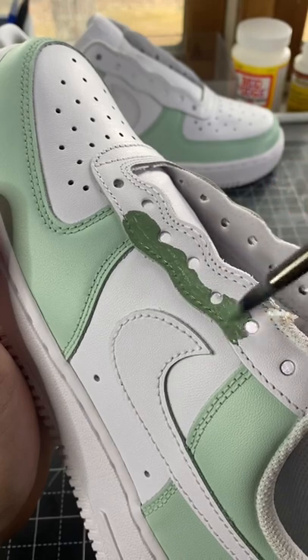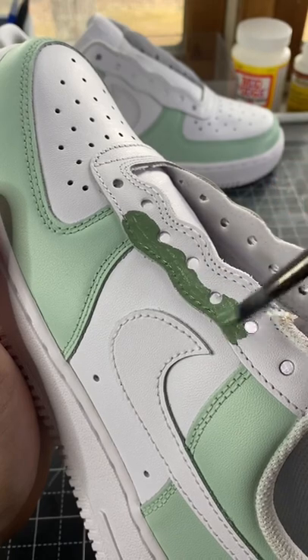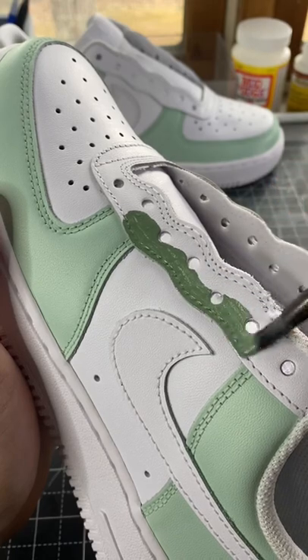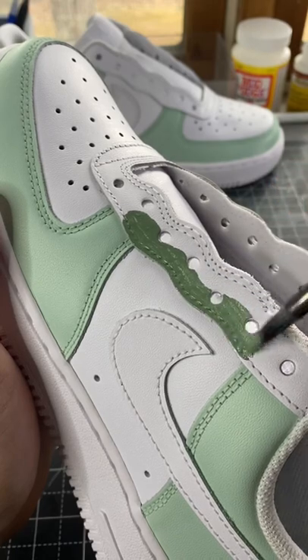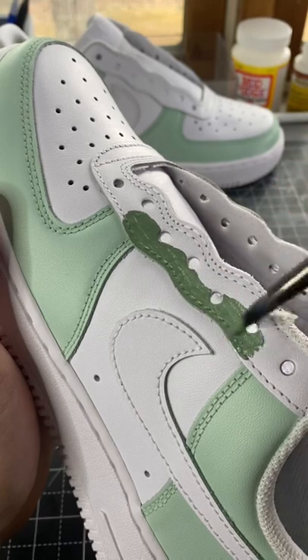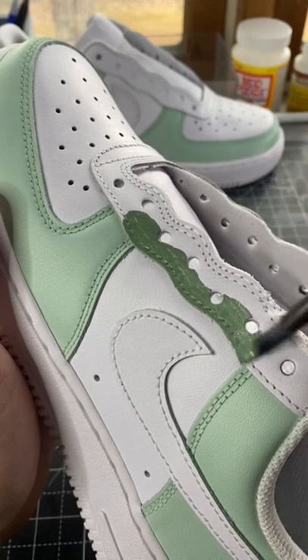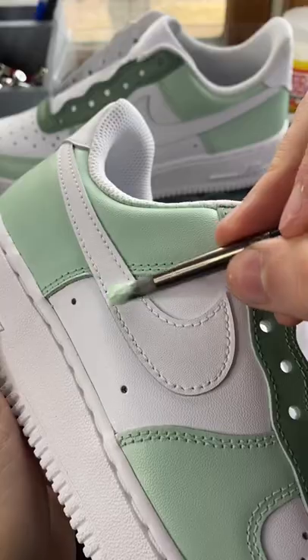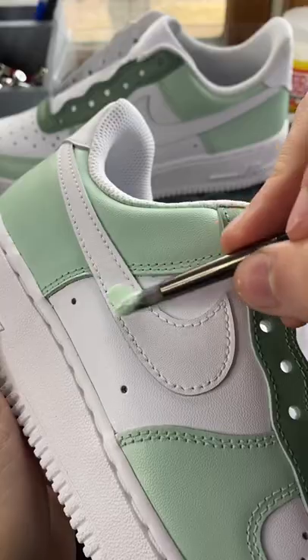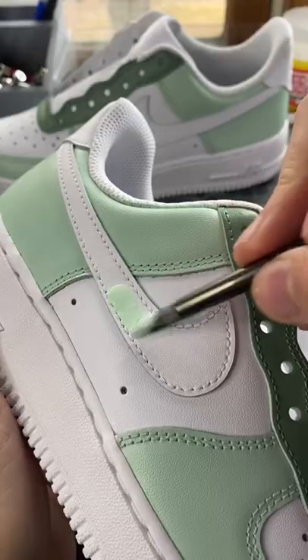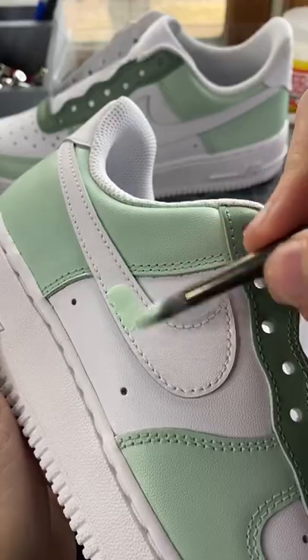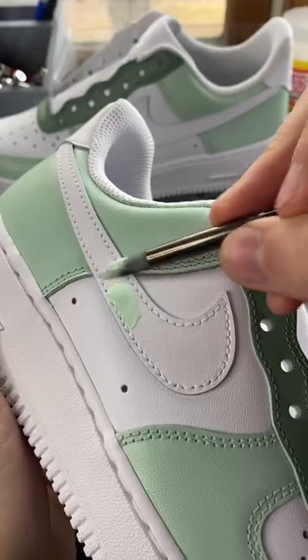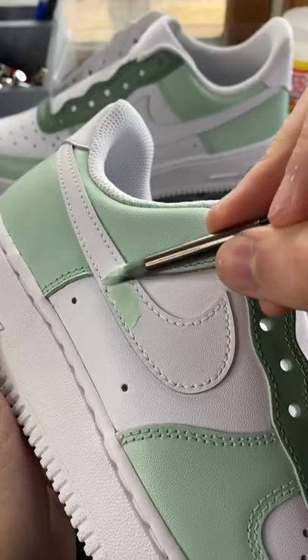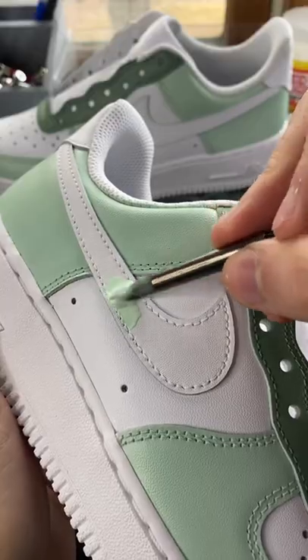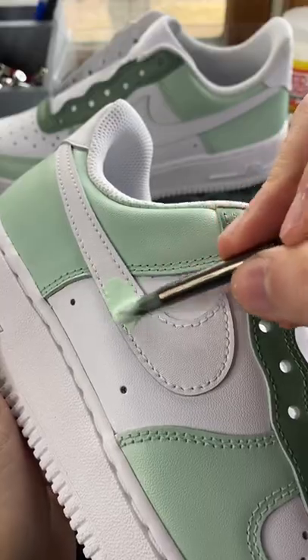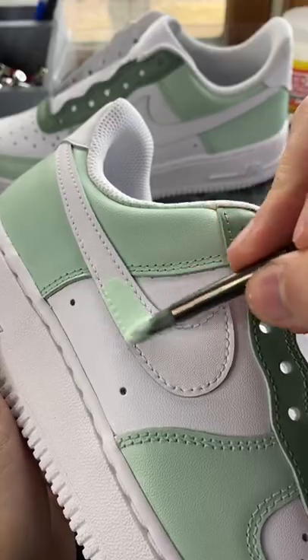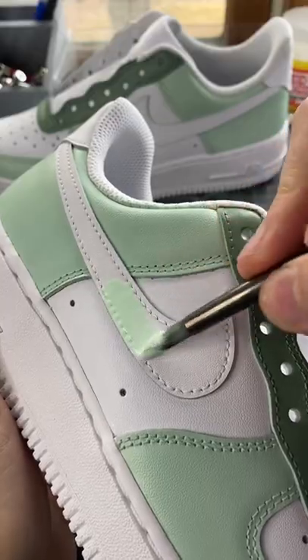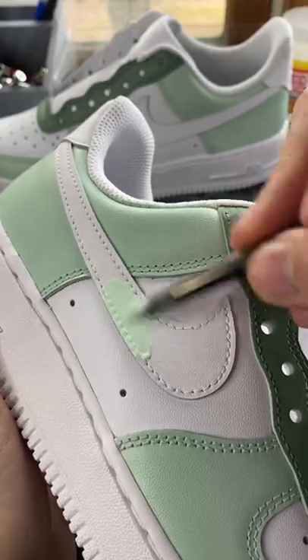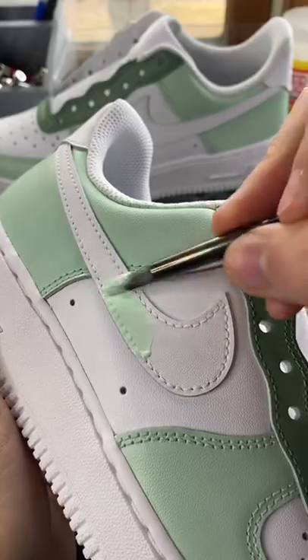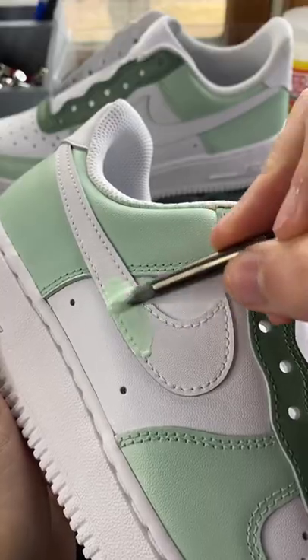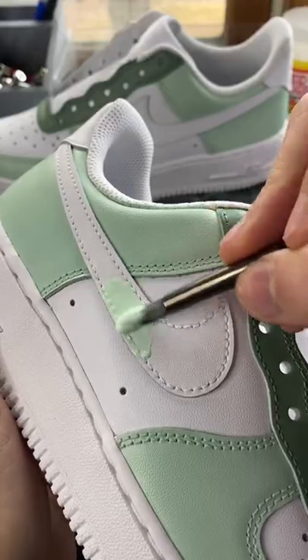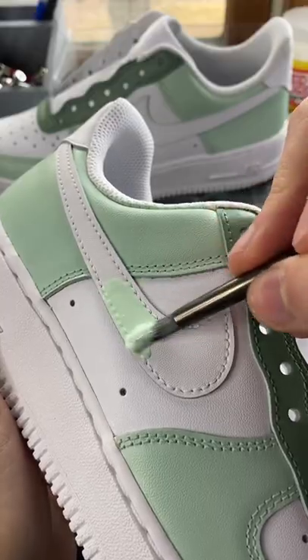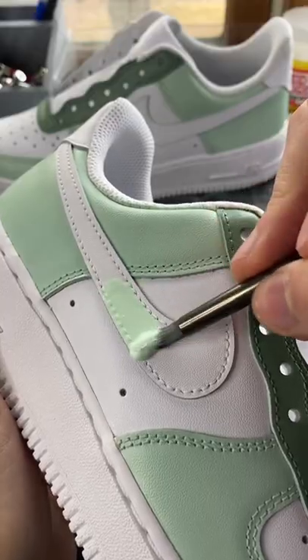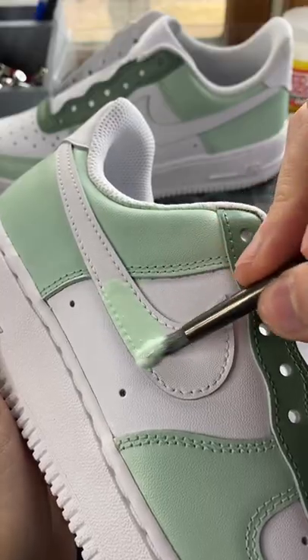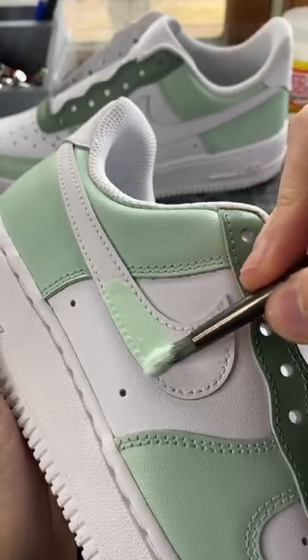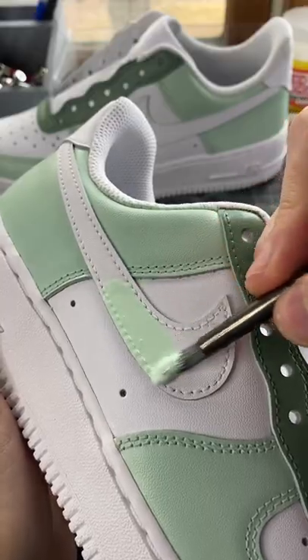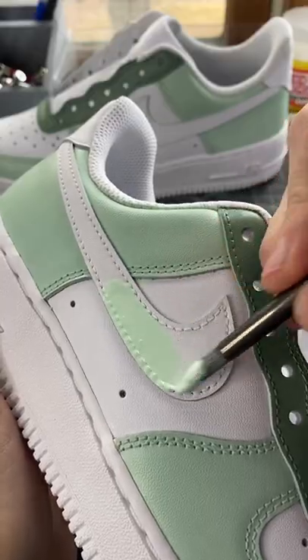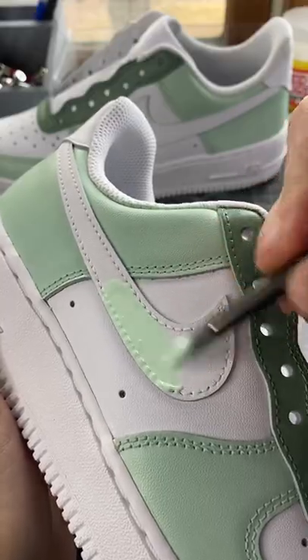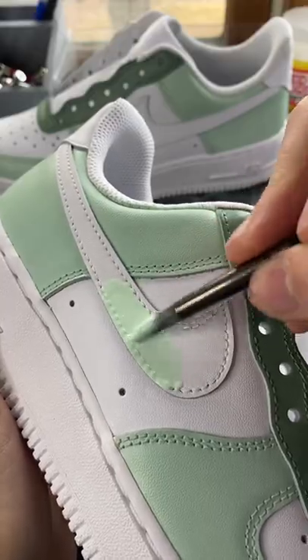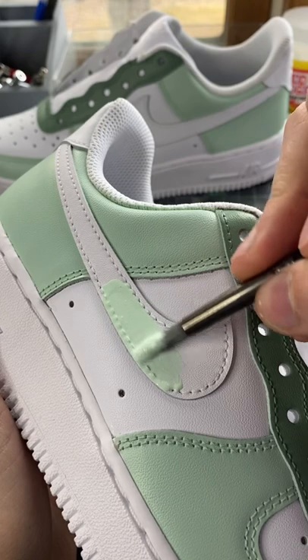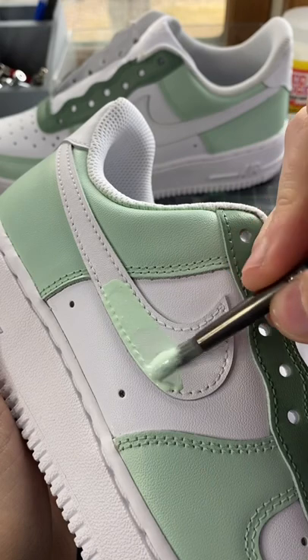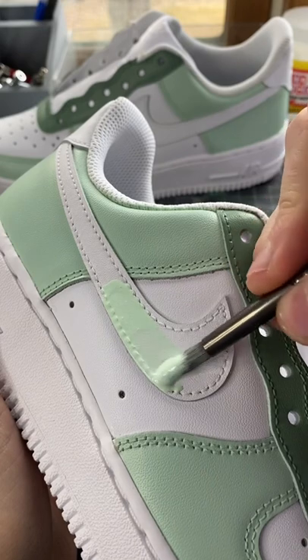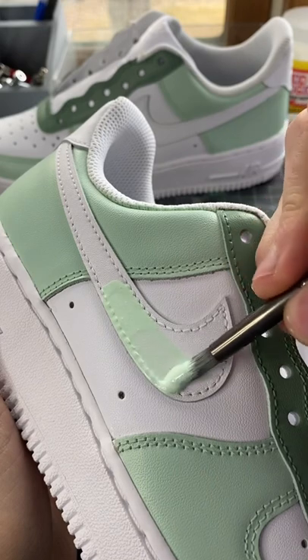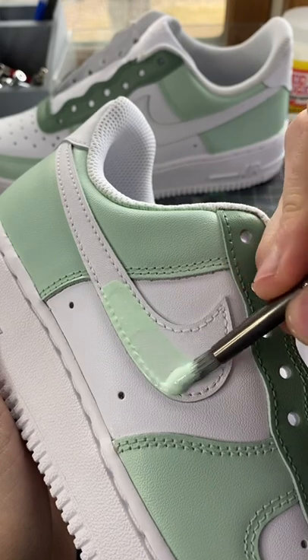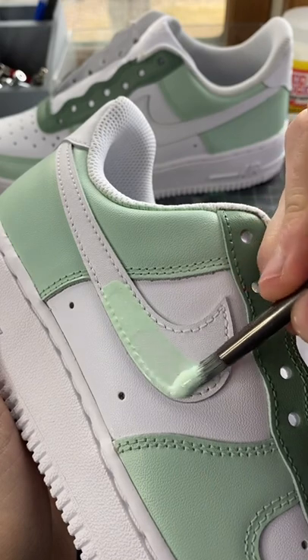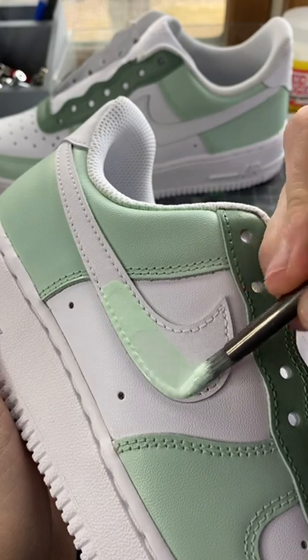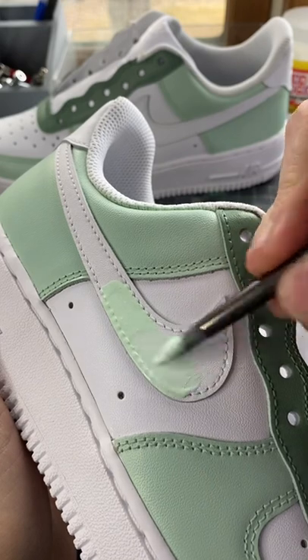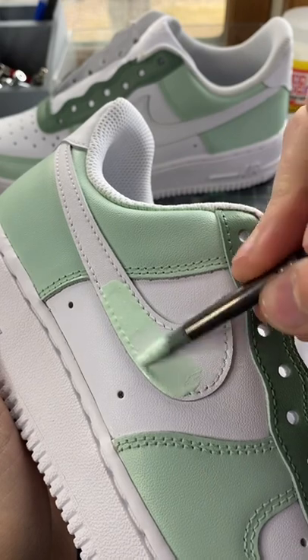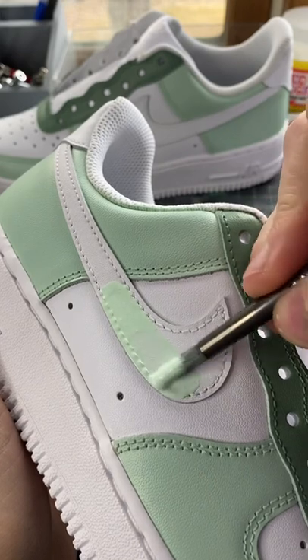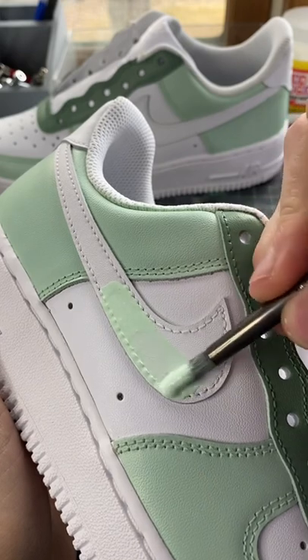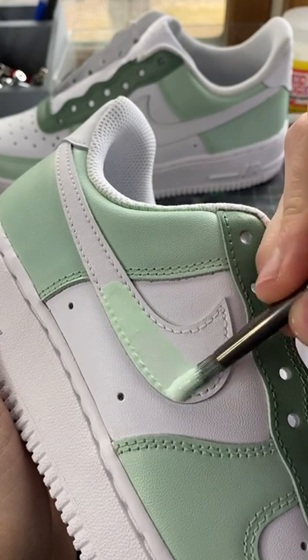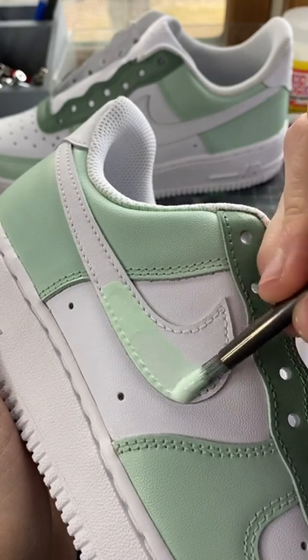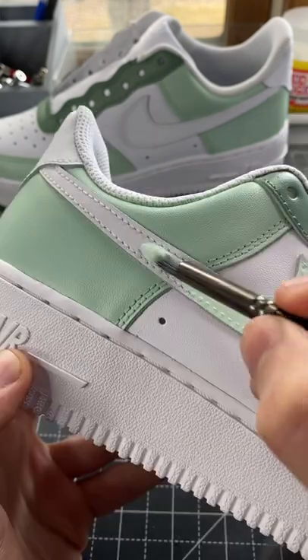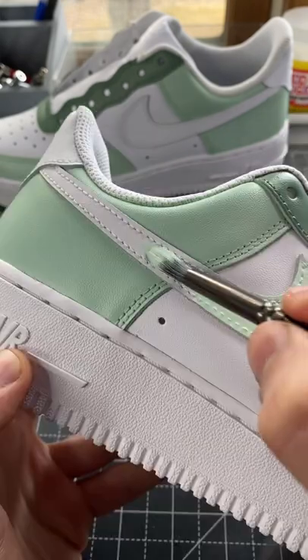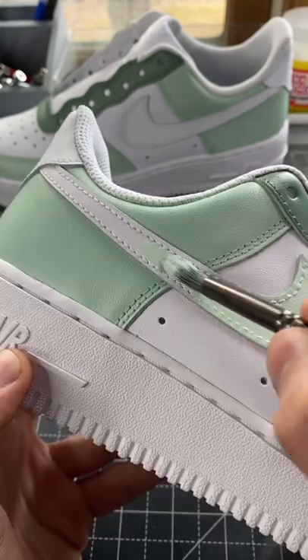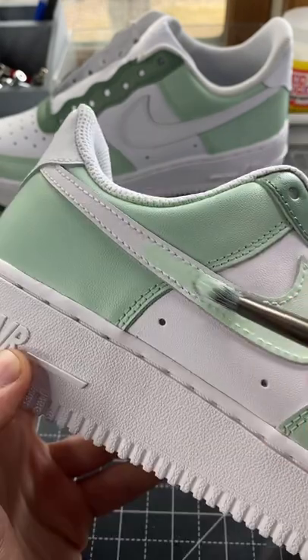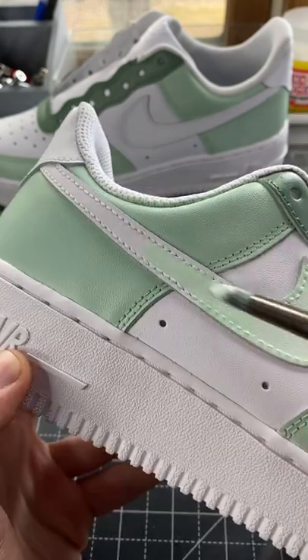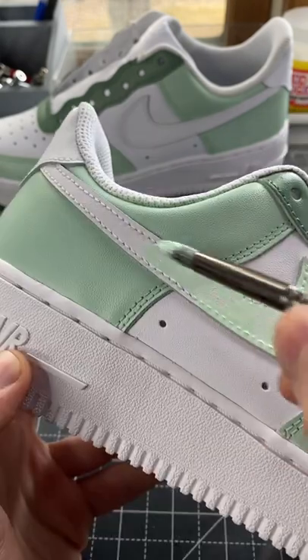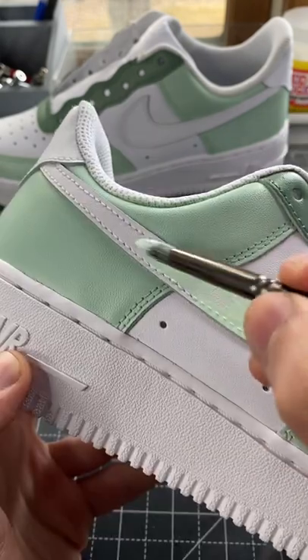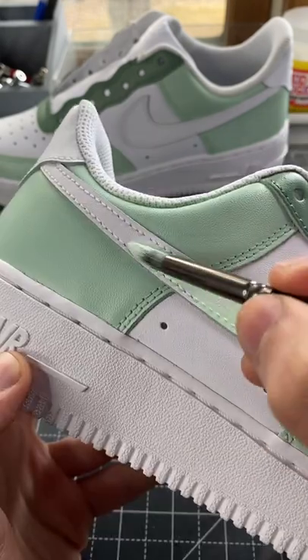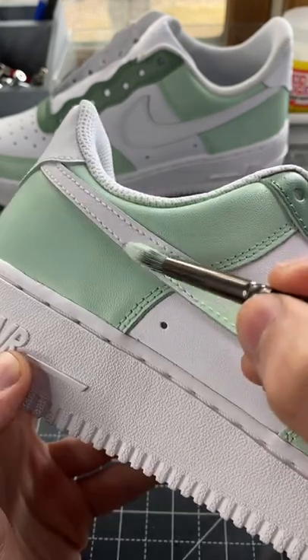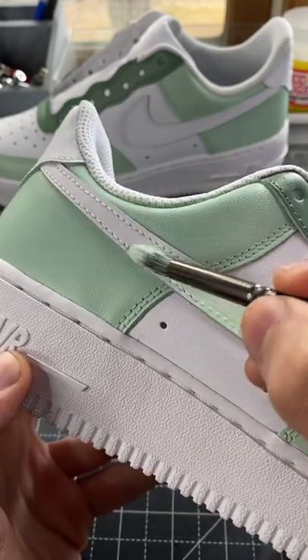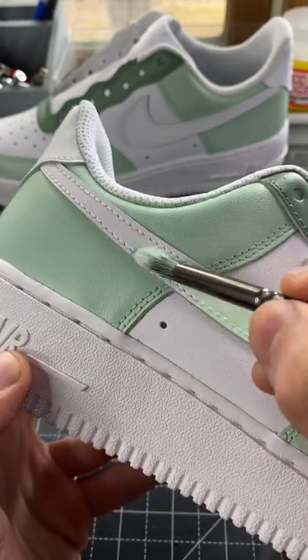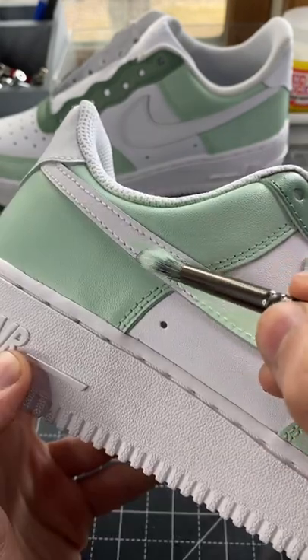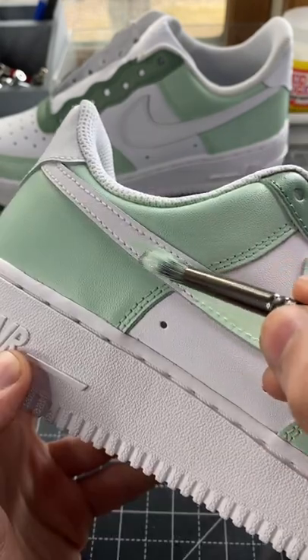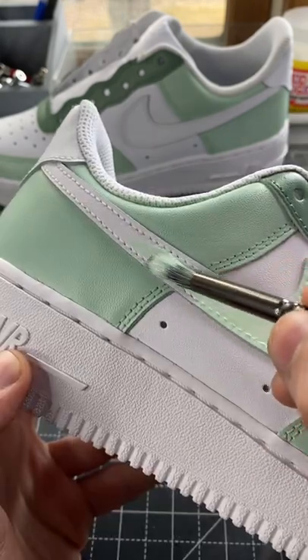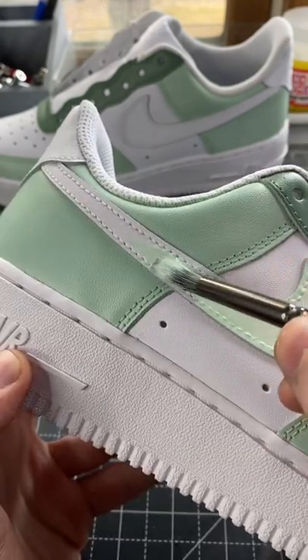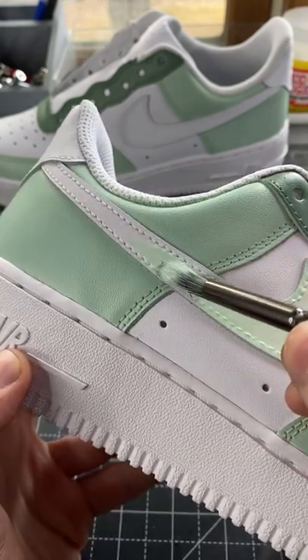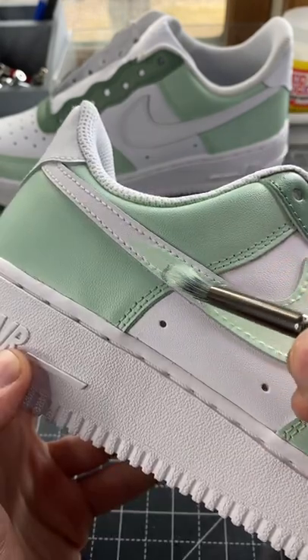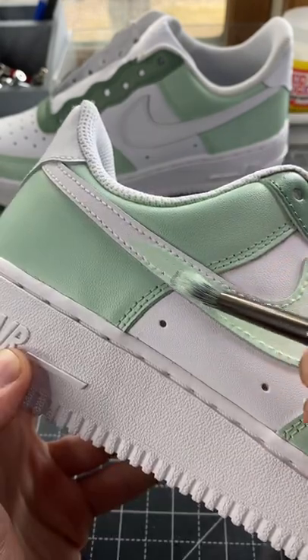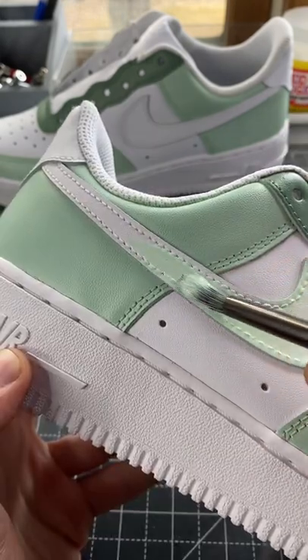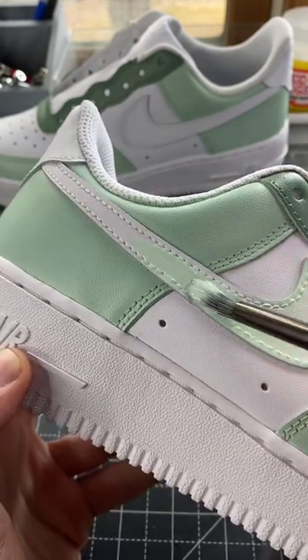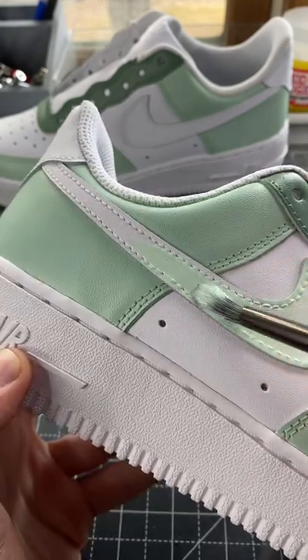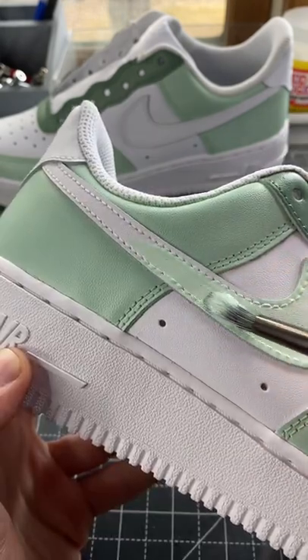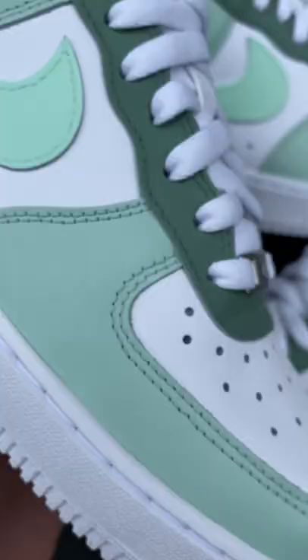These customs were giving me huge plant vibes. These were slowly turning out to be one of my favorite customs. If you guys are interested in buying a pair, these are for sale on my website. Link in bio if you want to cop.